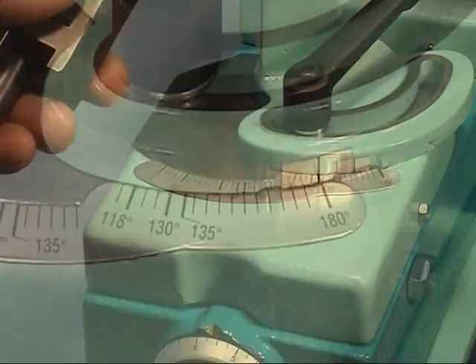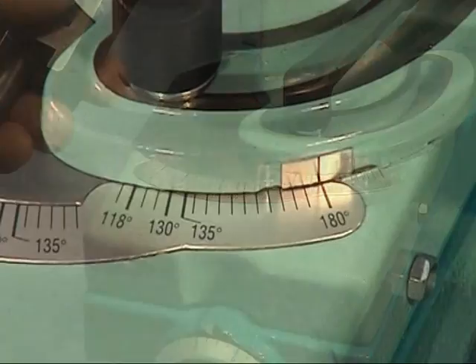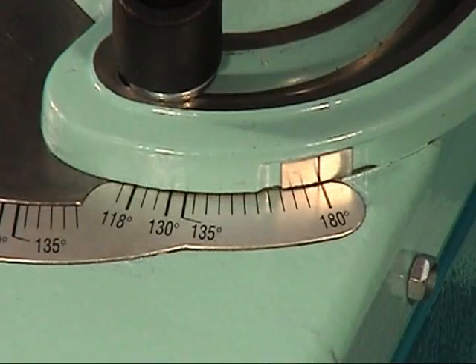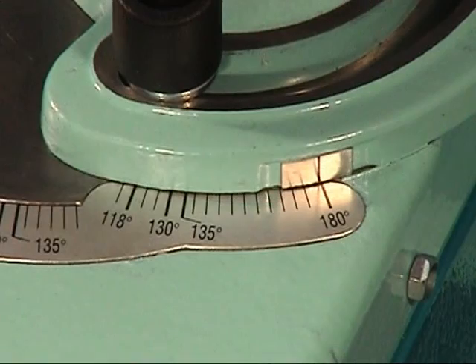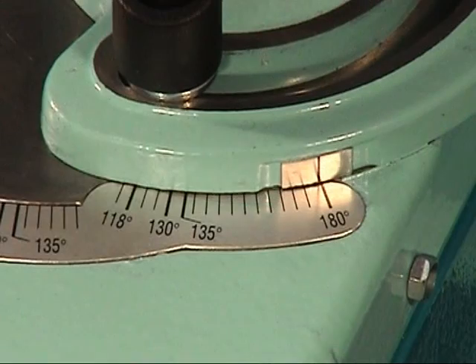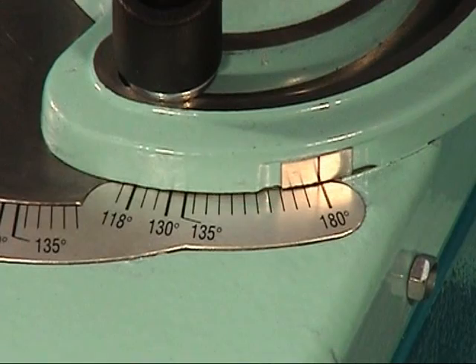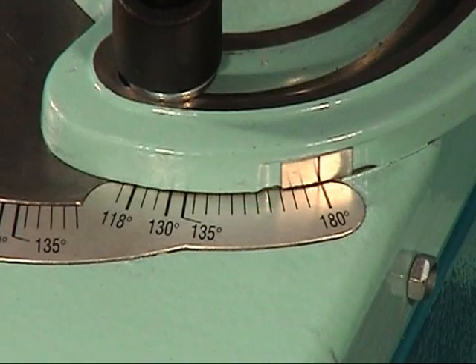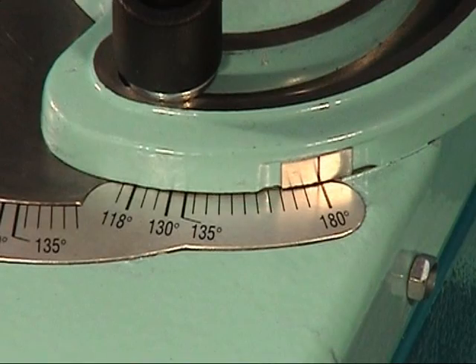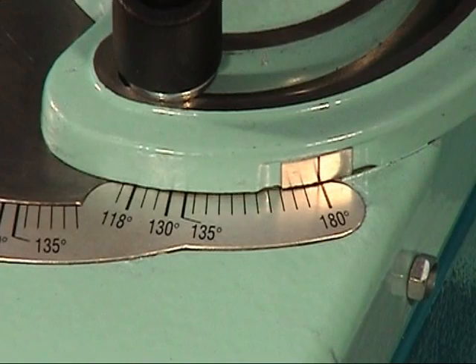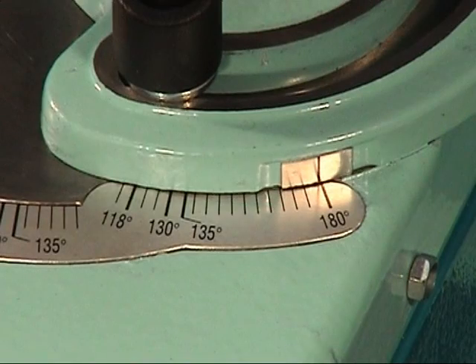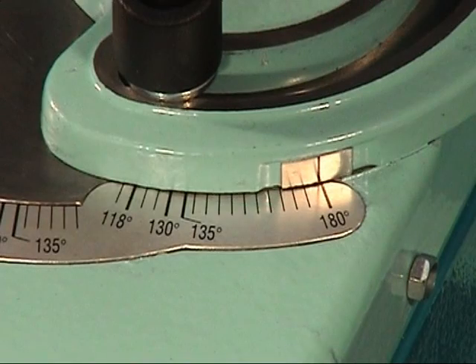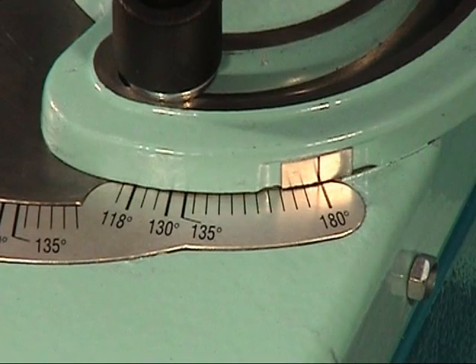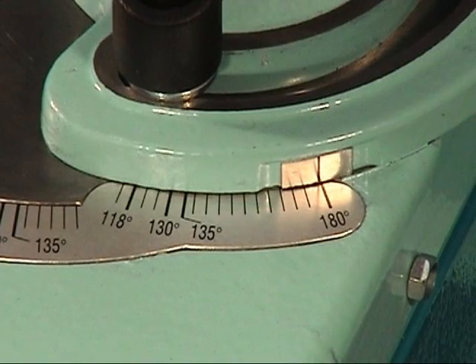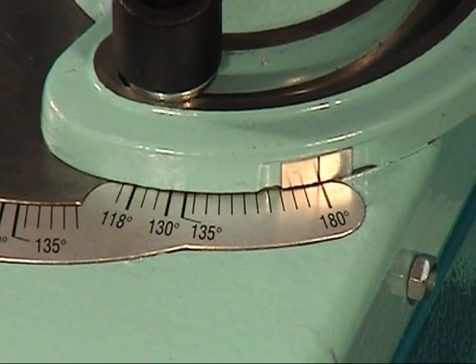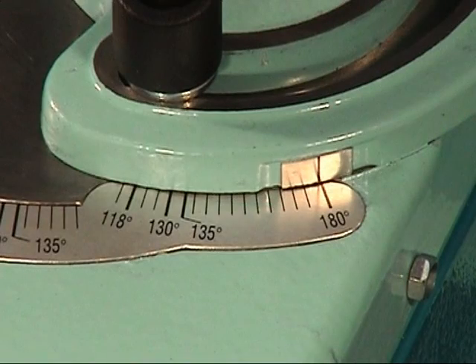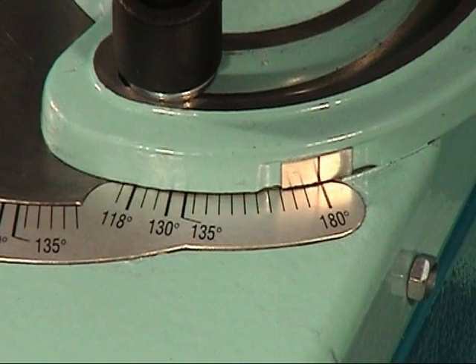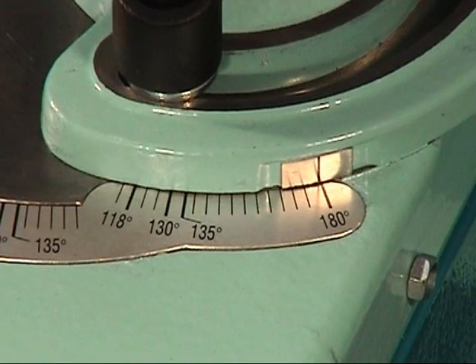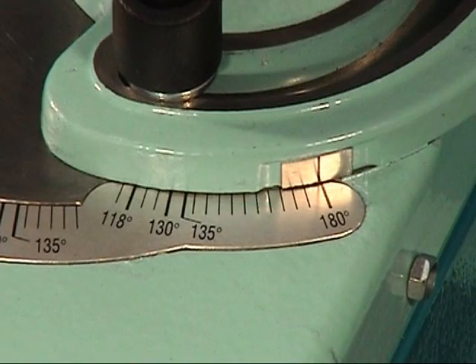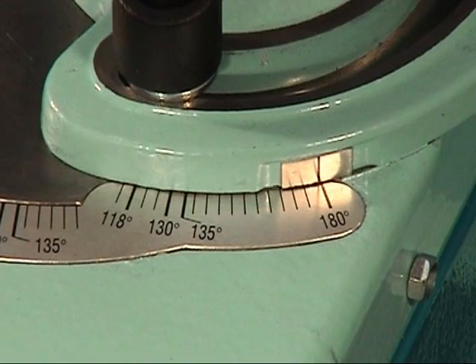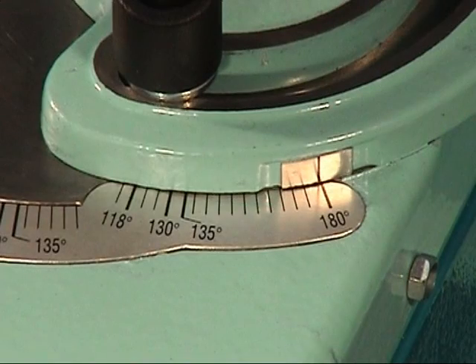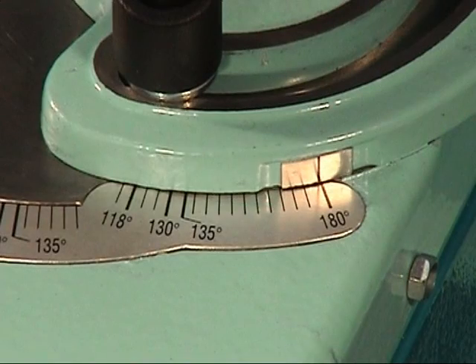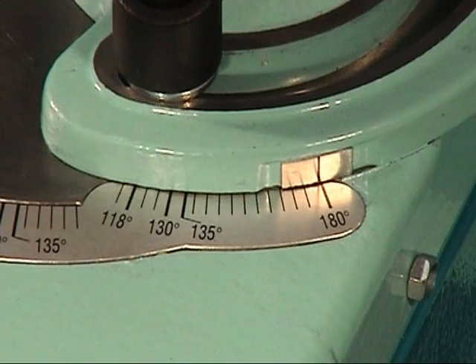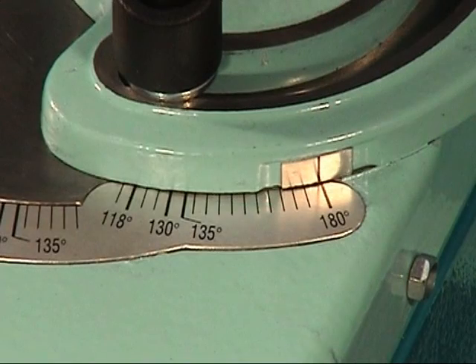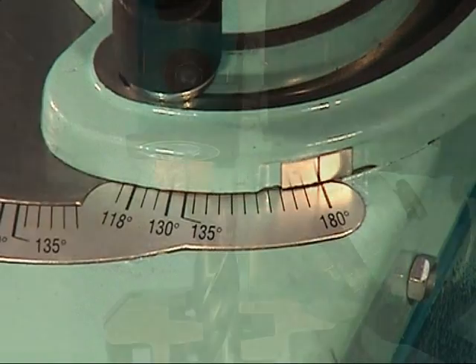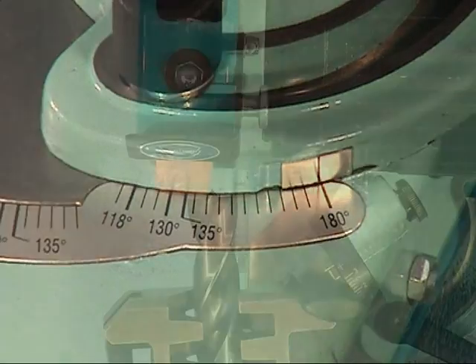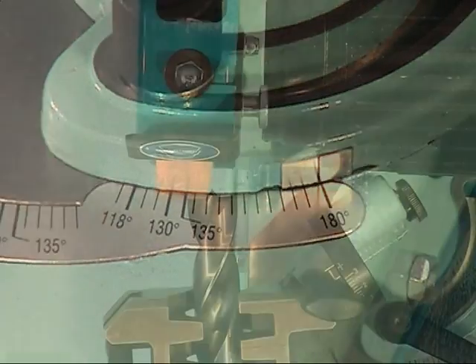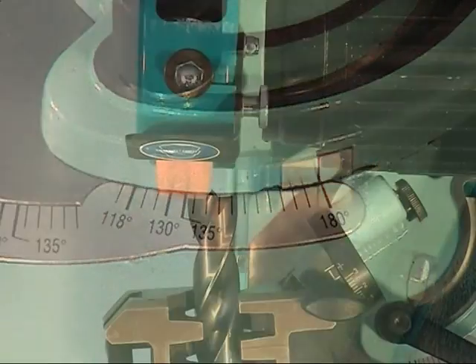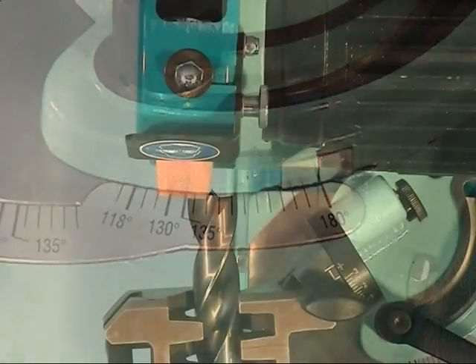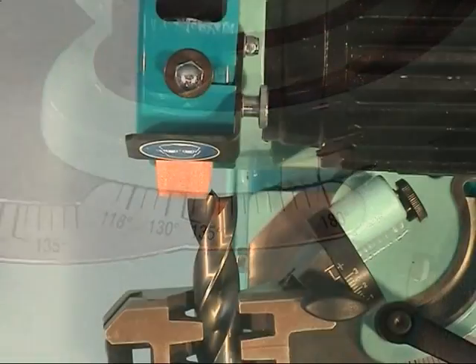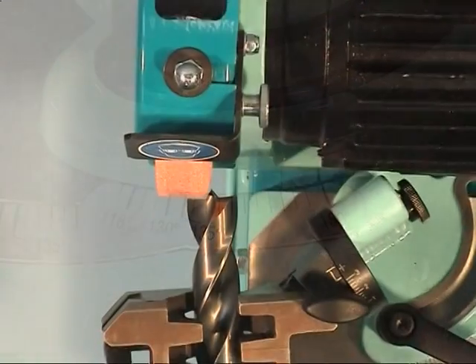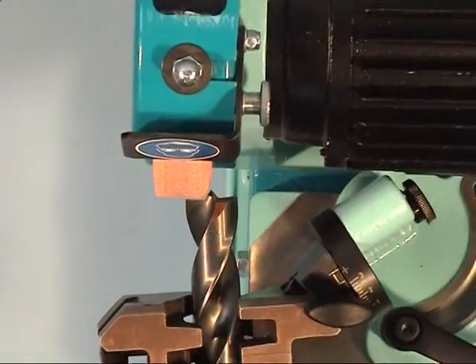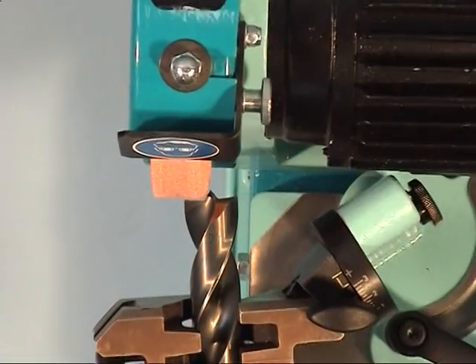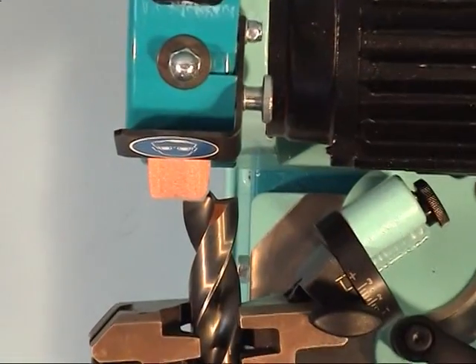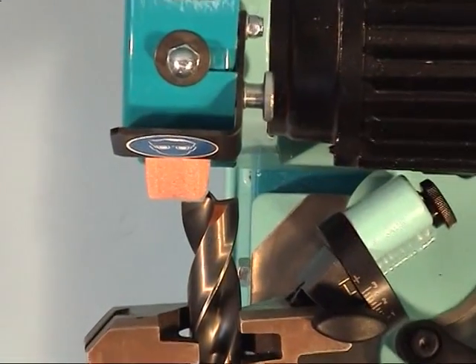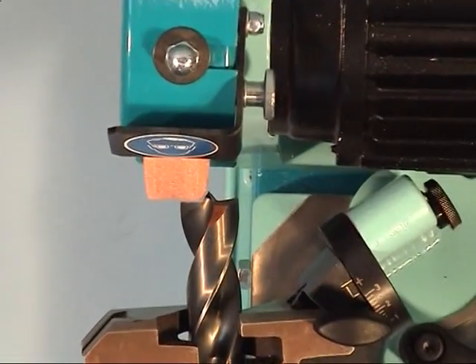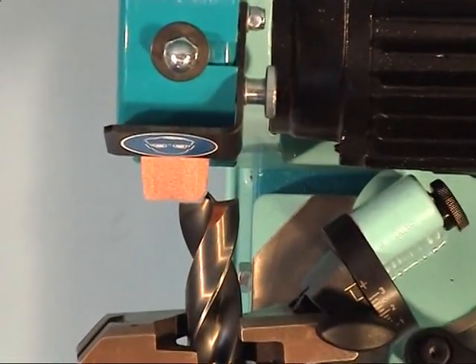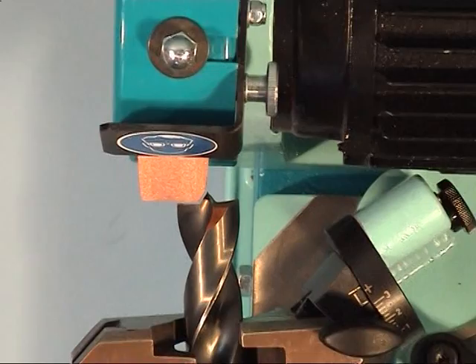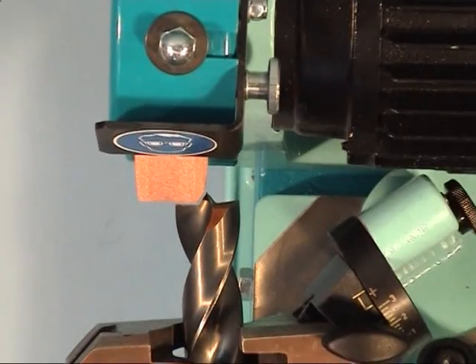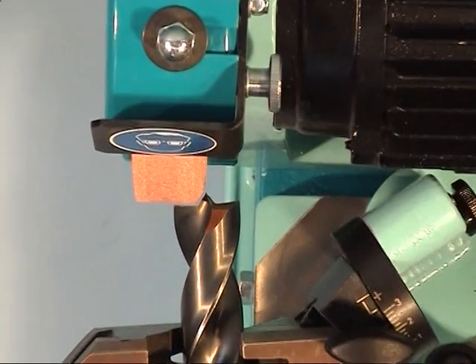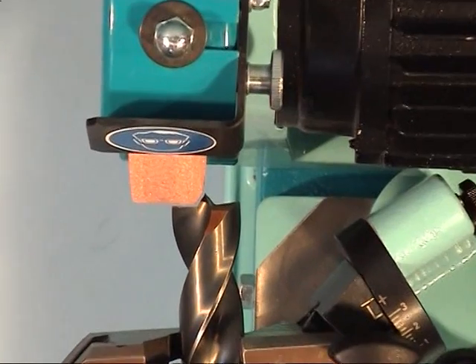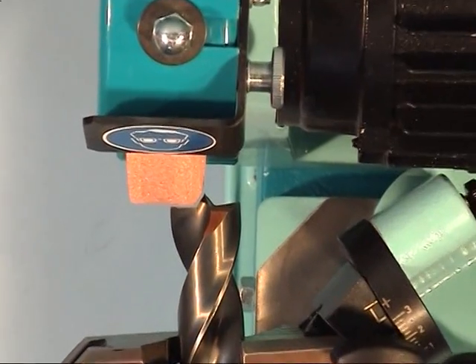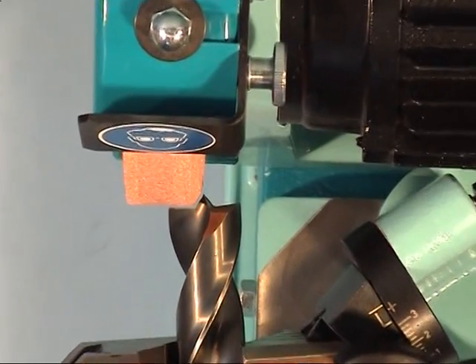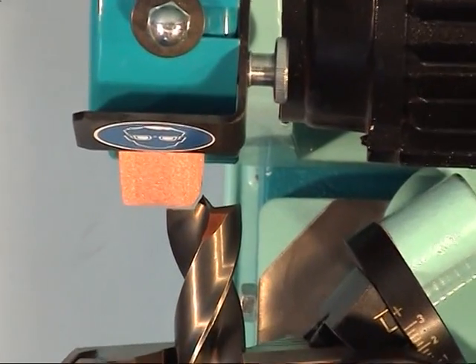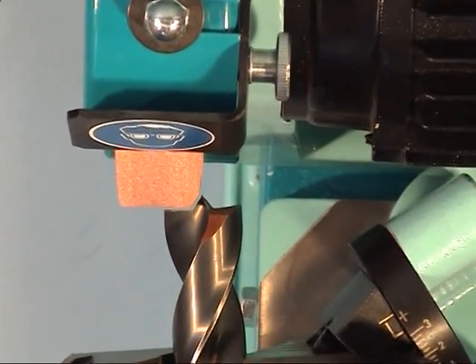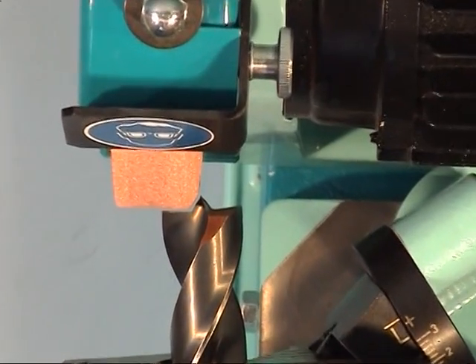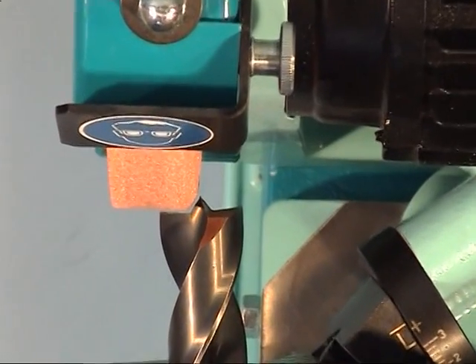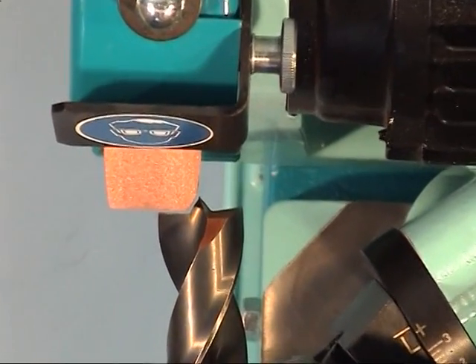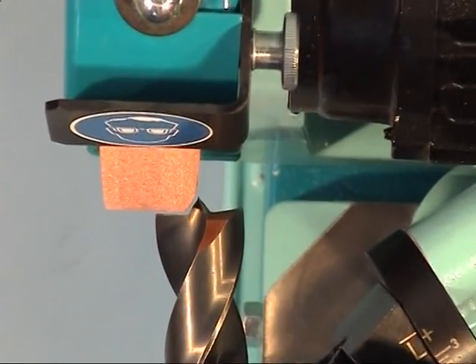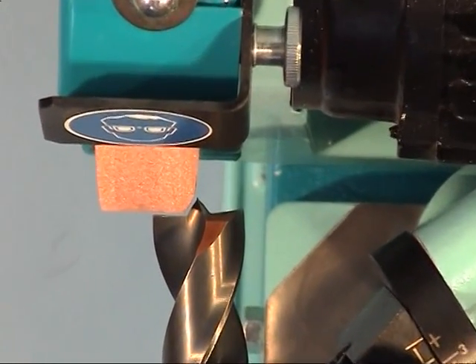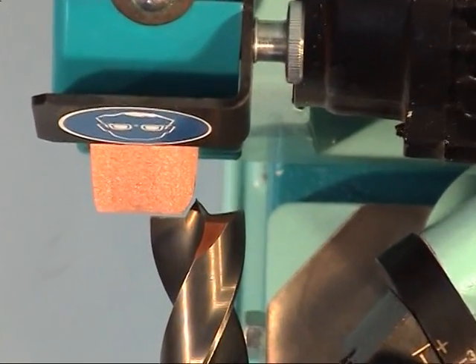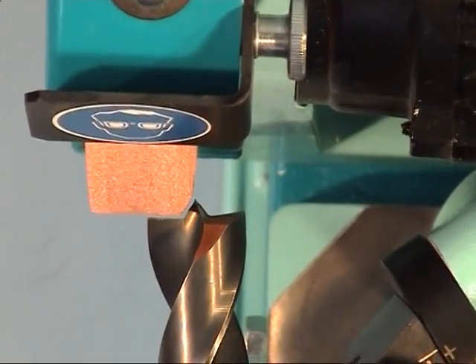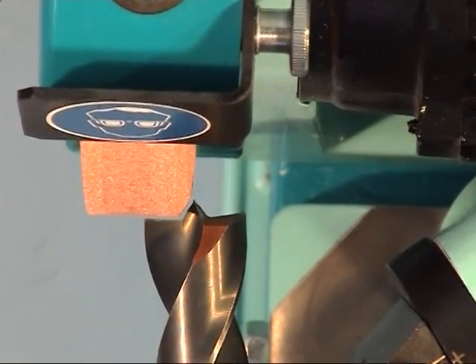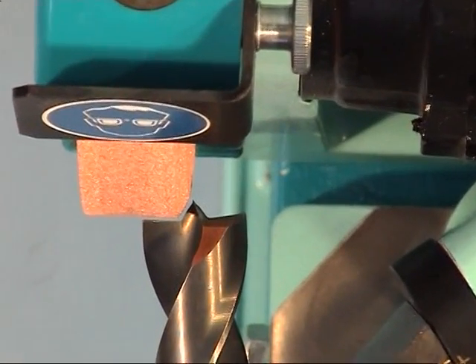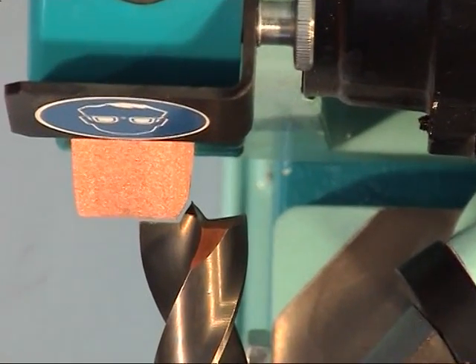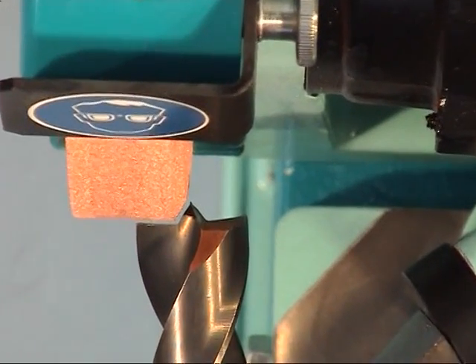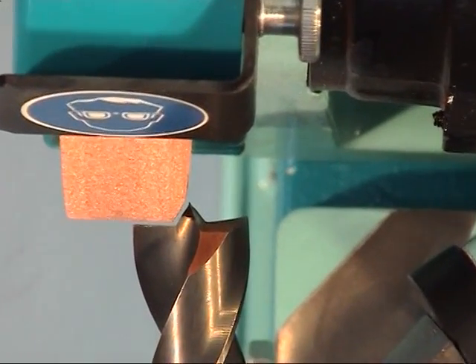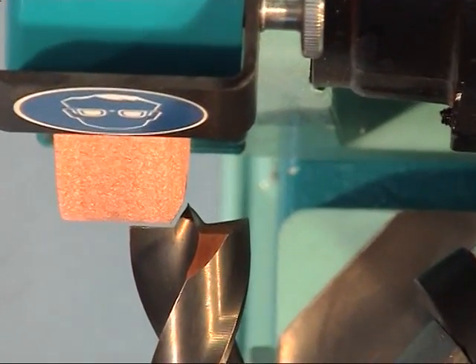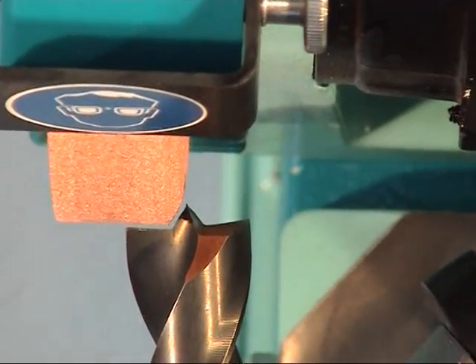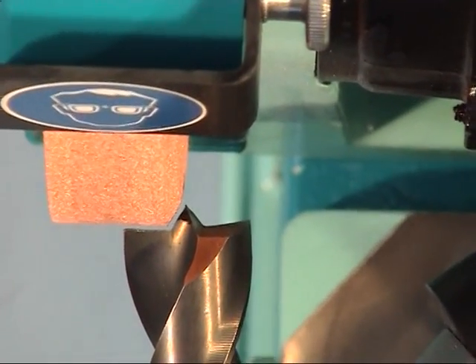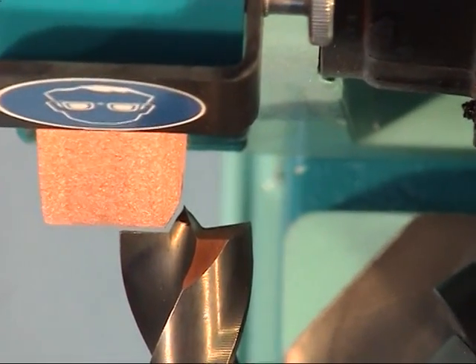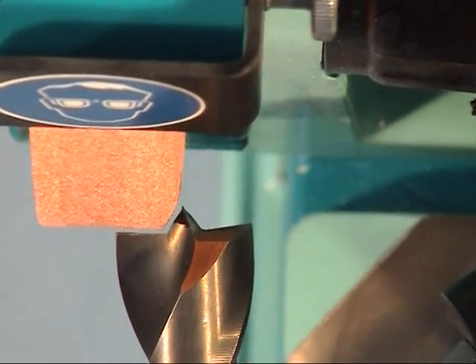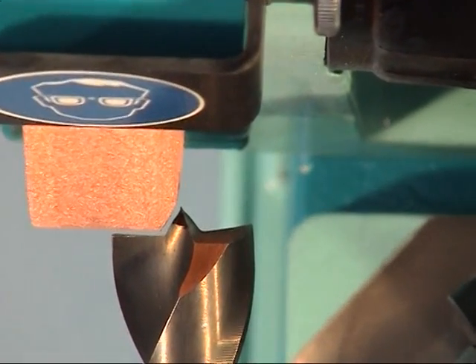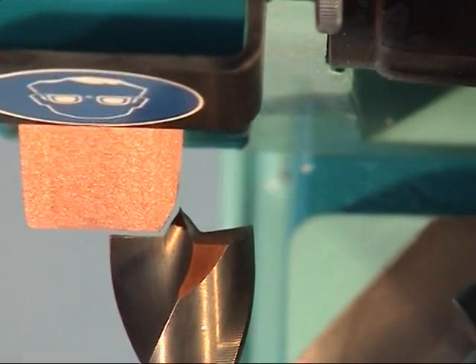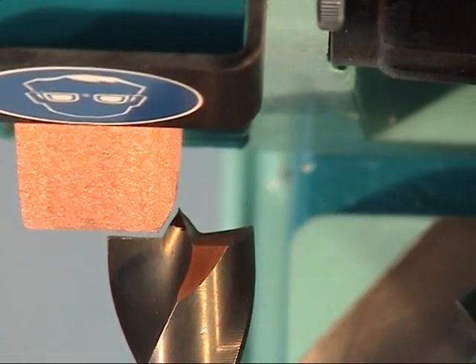With deviating angles, you have the additional option to adjust the edge directly on the grinding wheel.